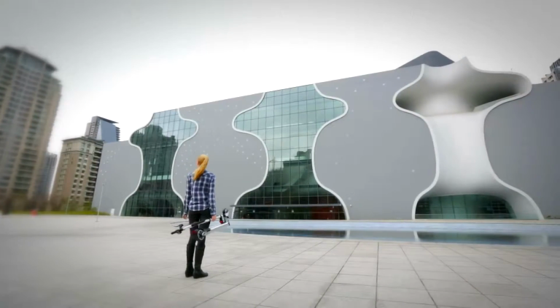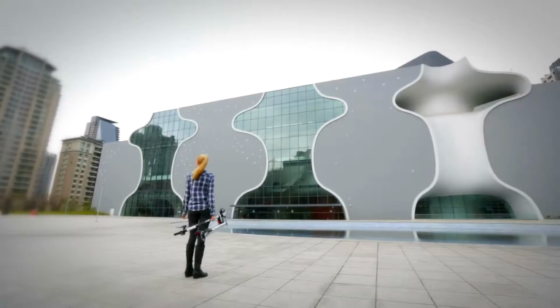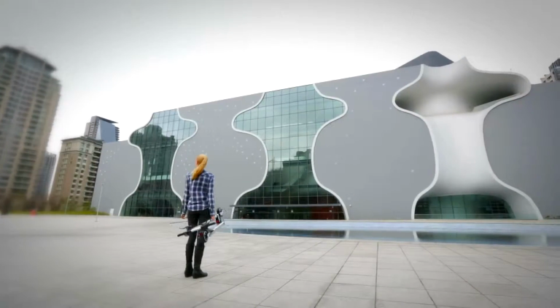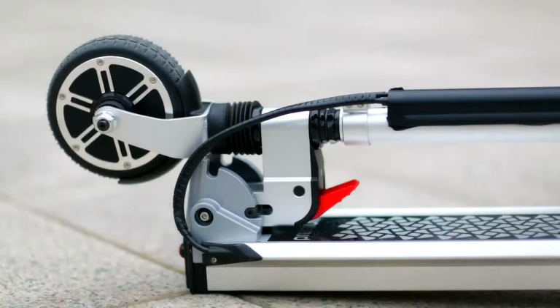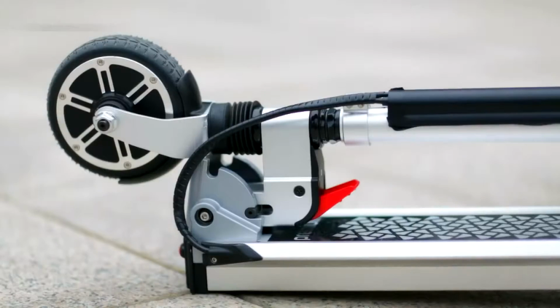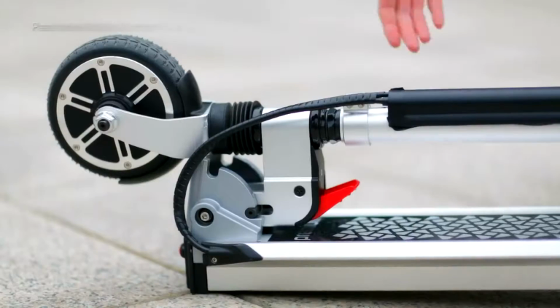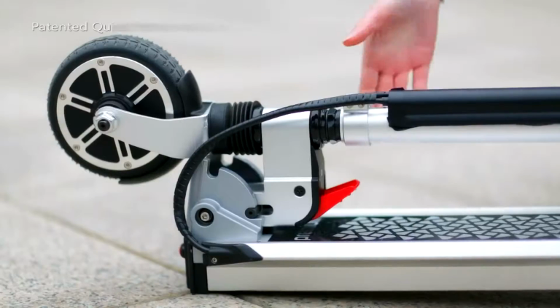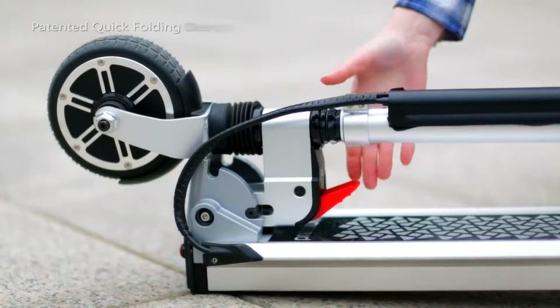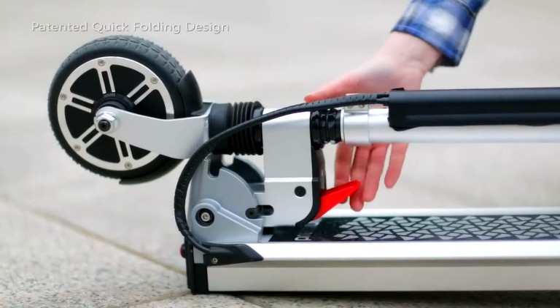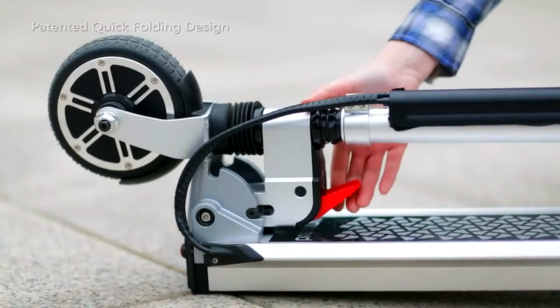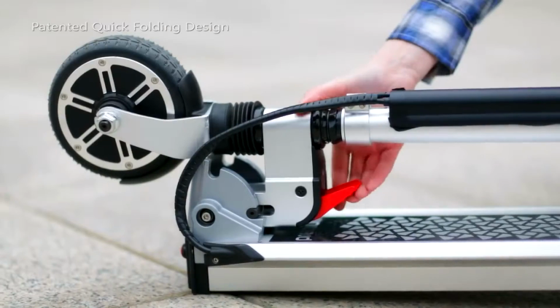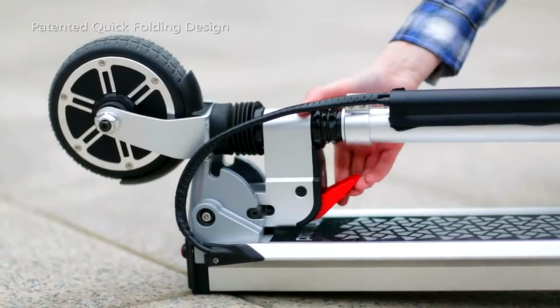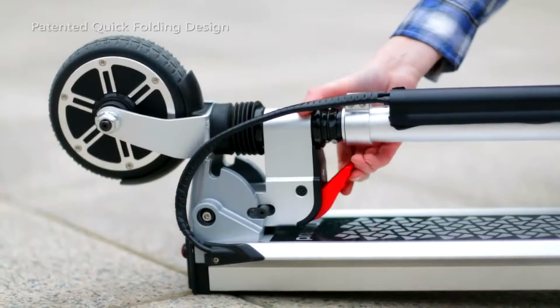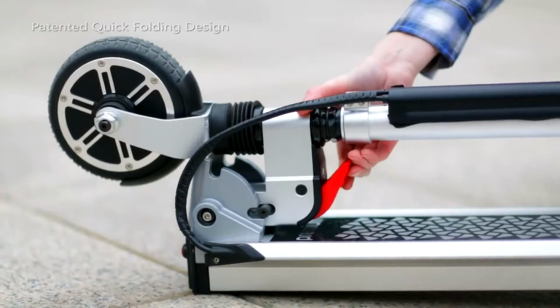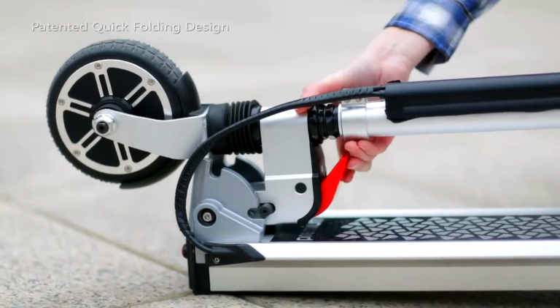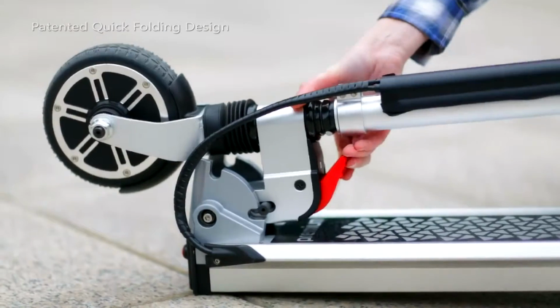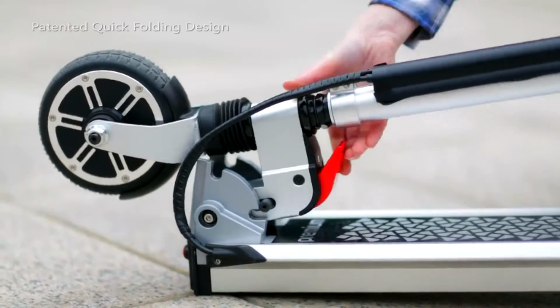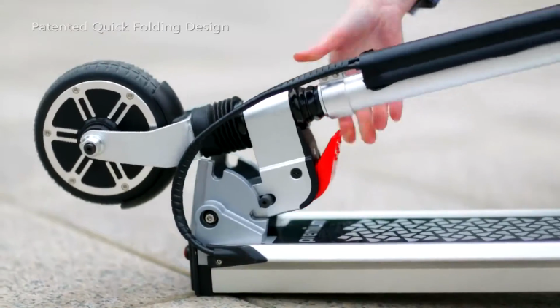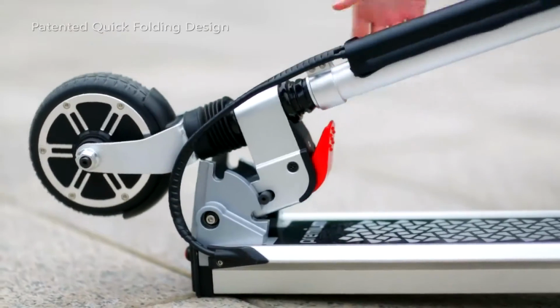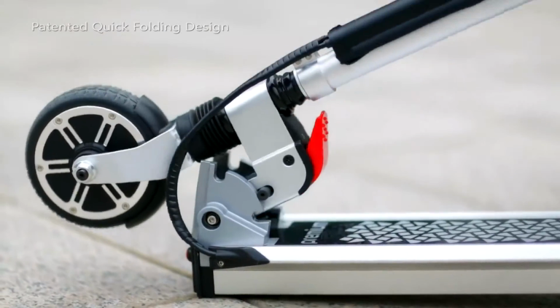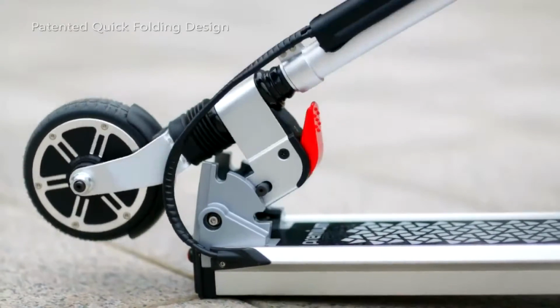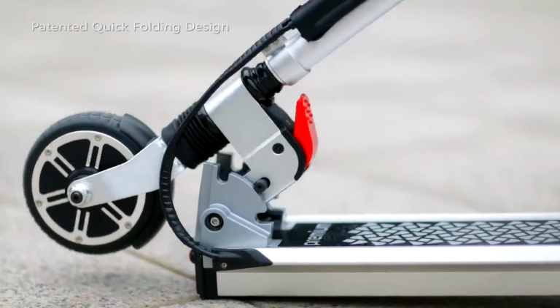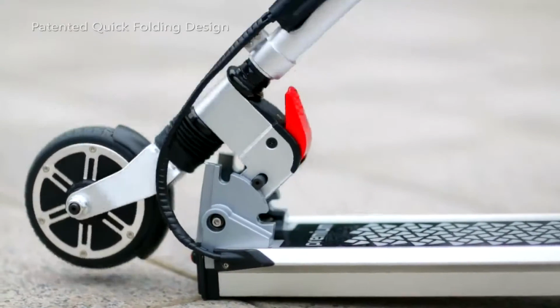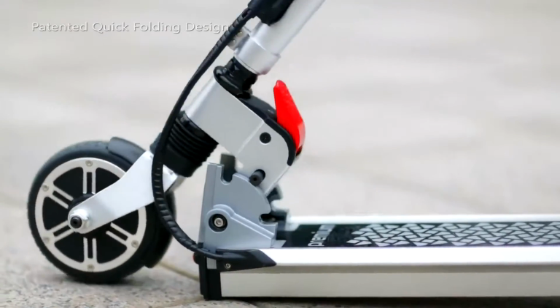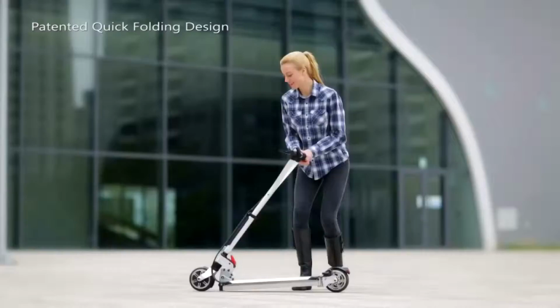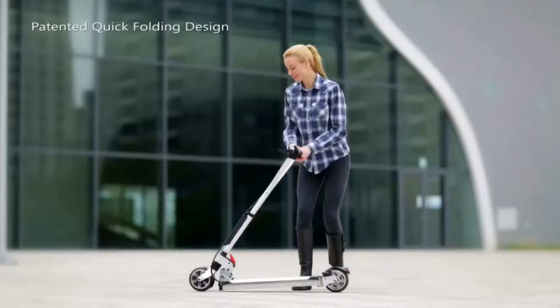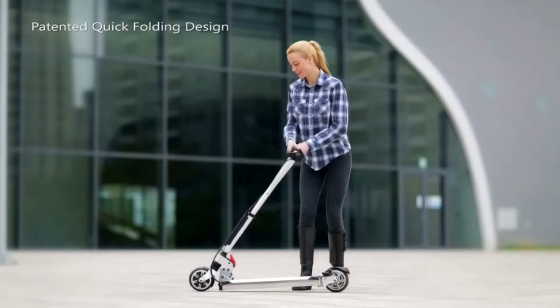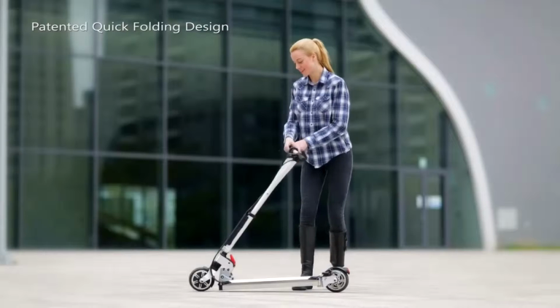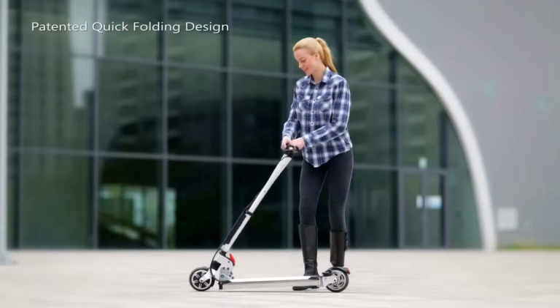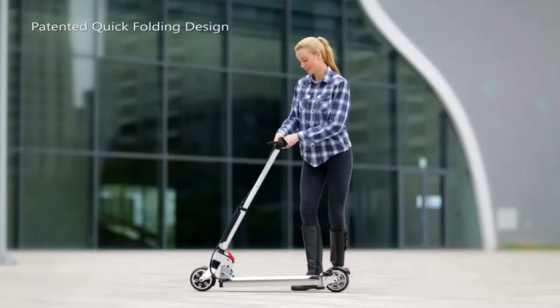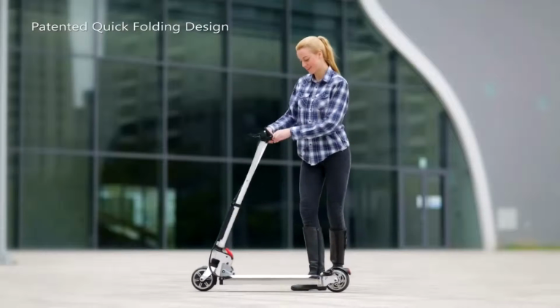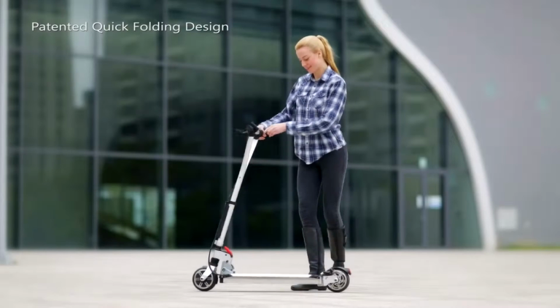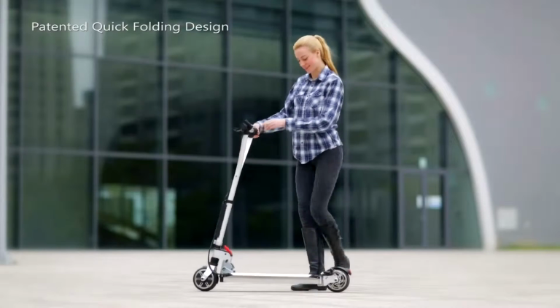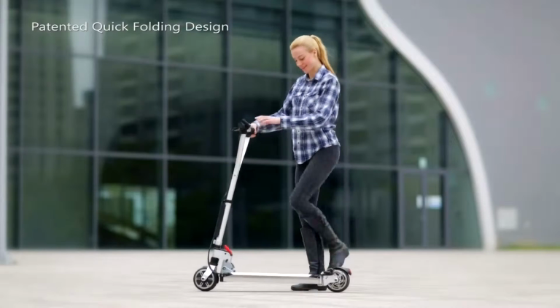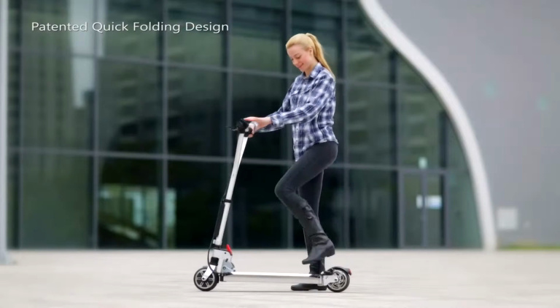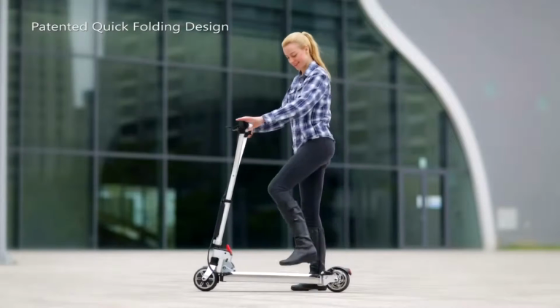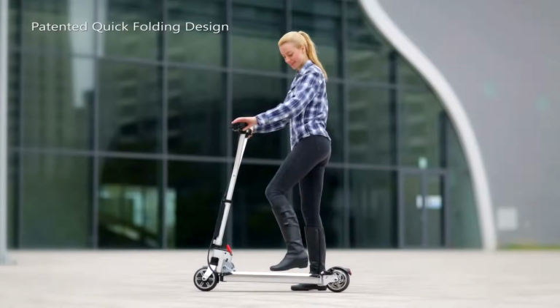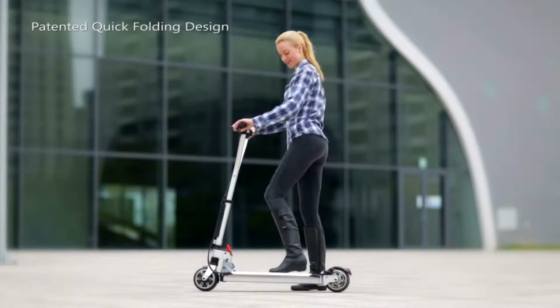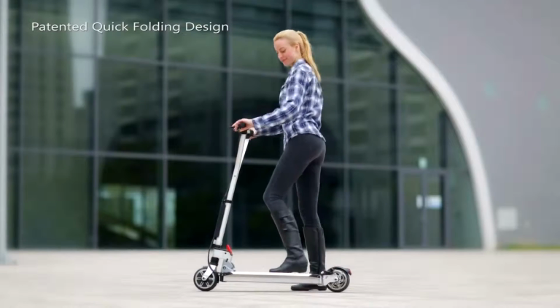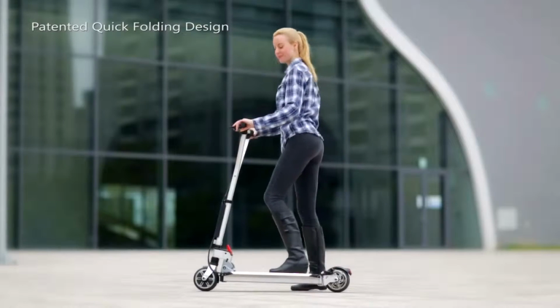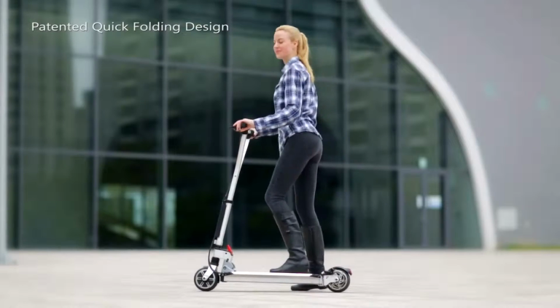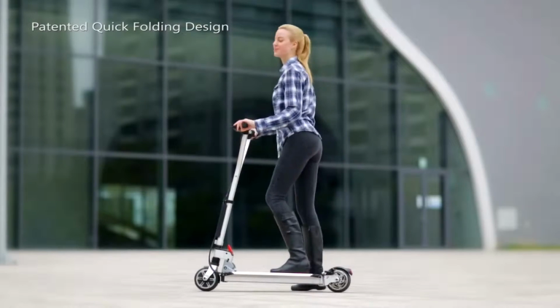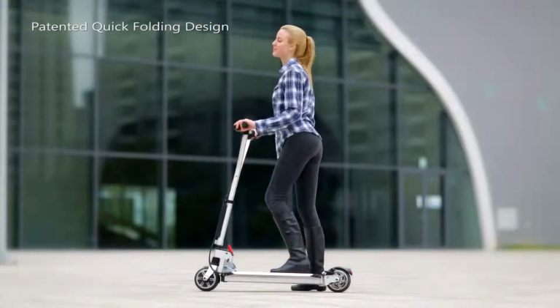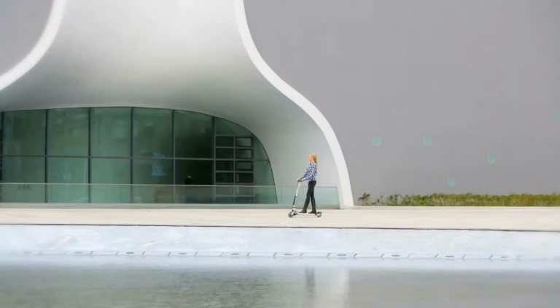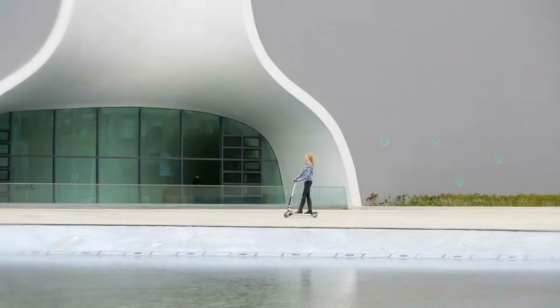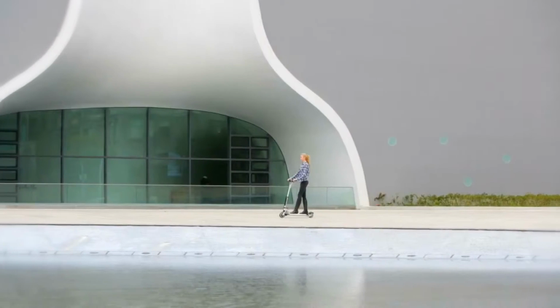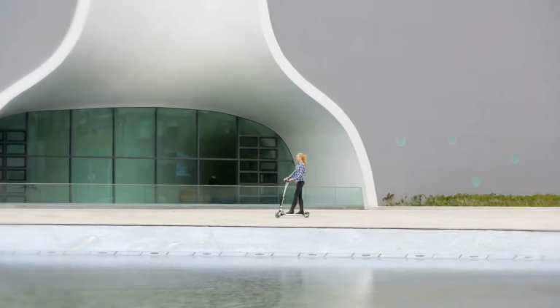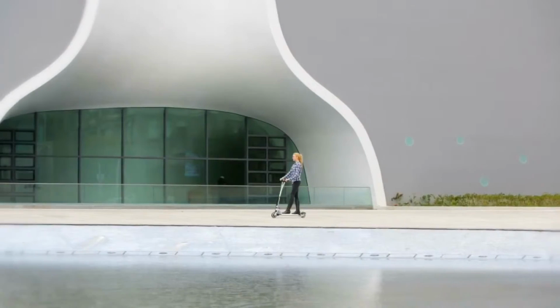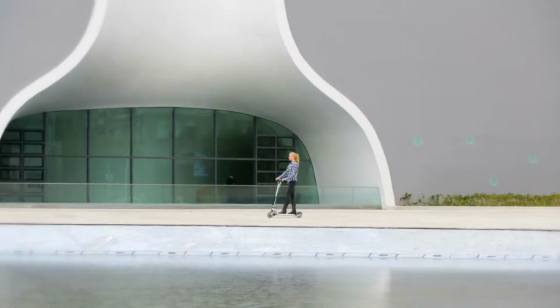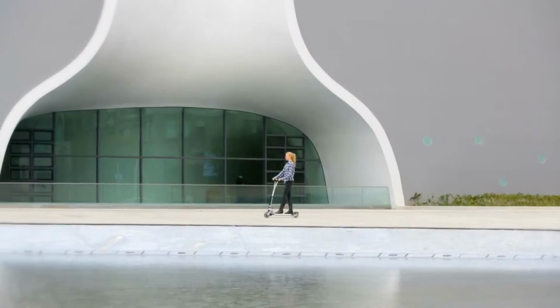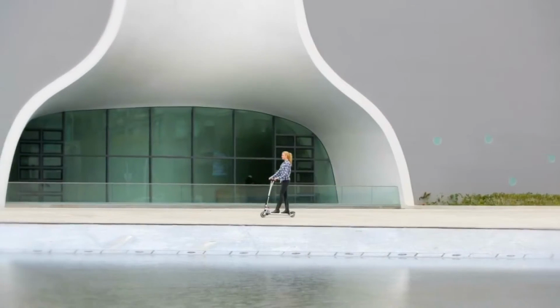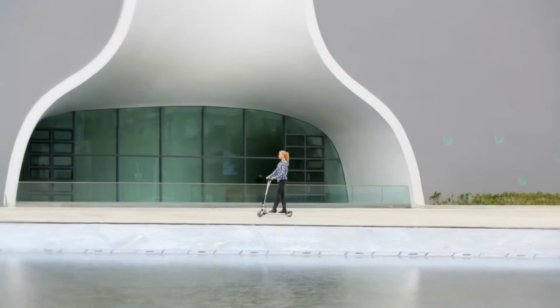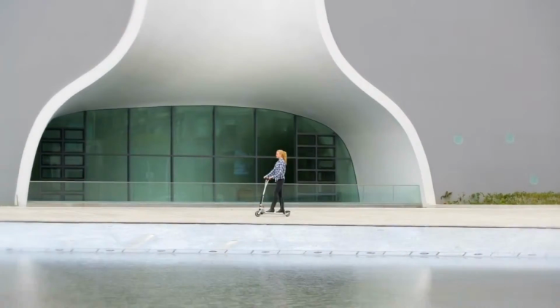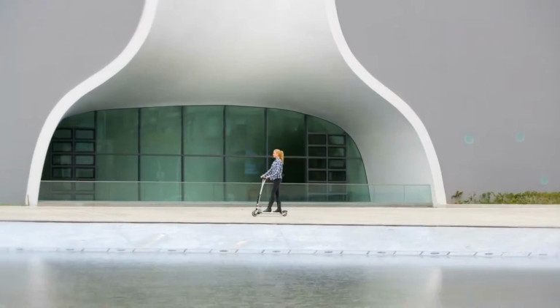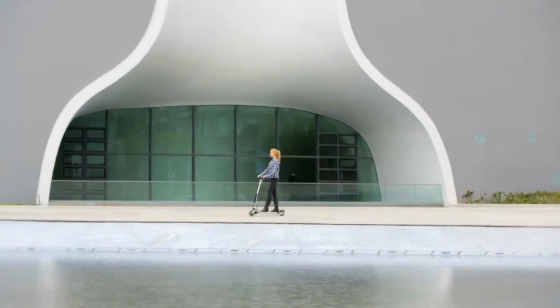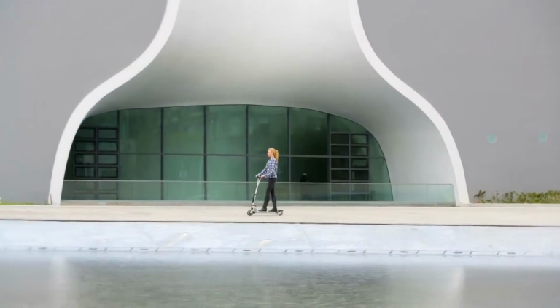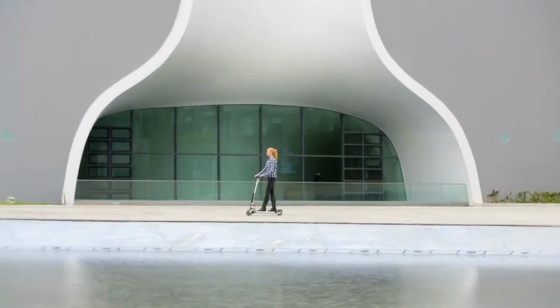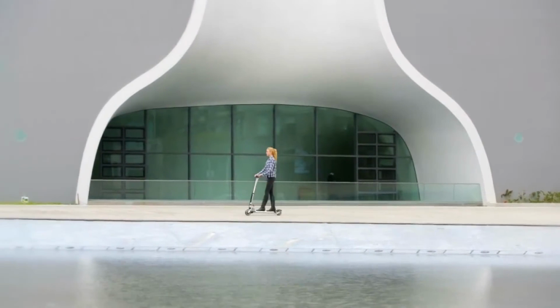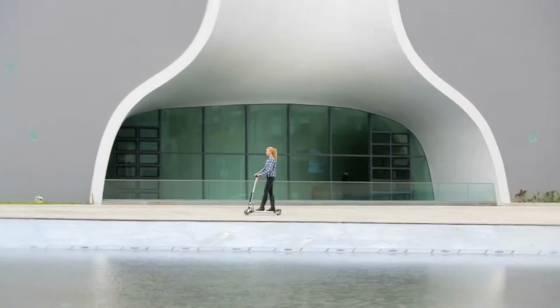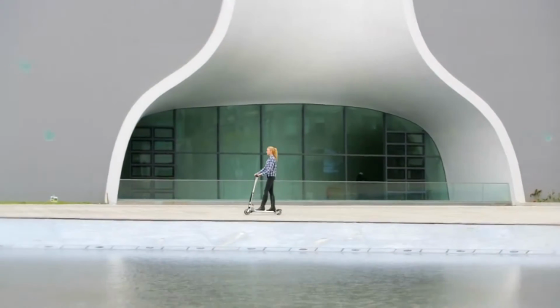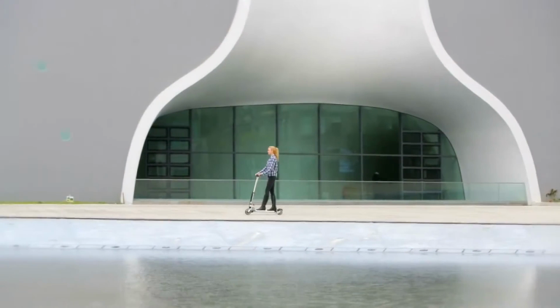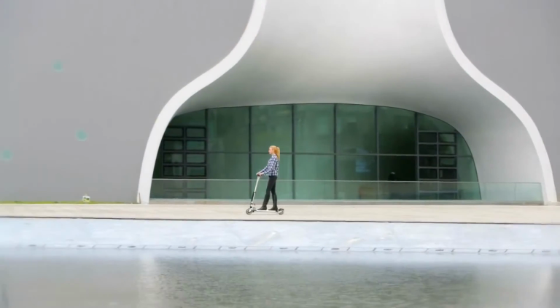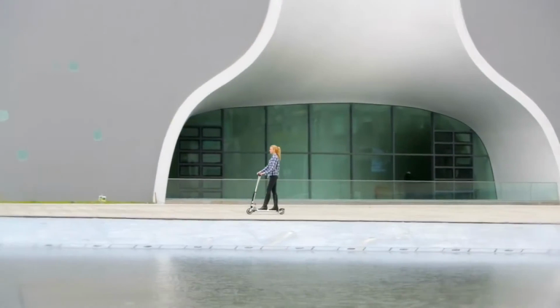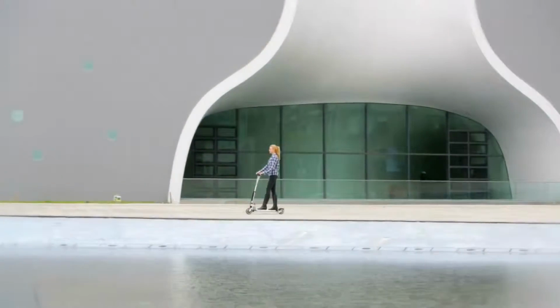With a quick-kick folding patented design, it becomes quite compact so you can take it with you wherever you go.